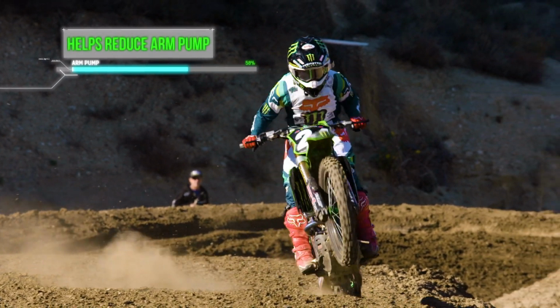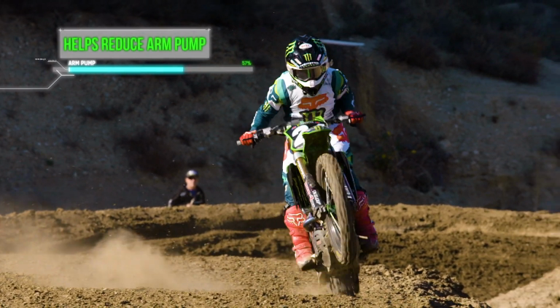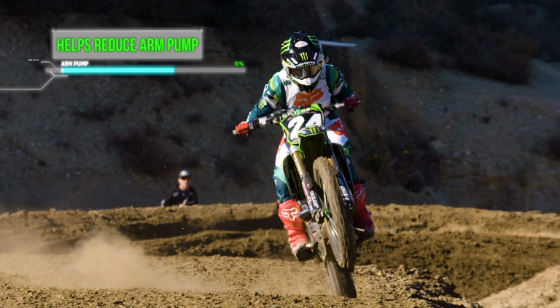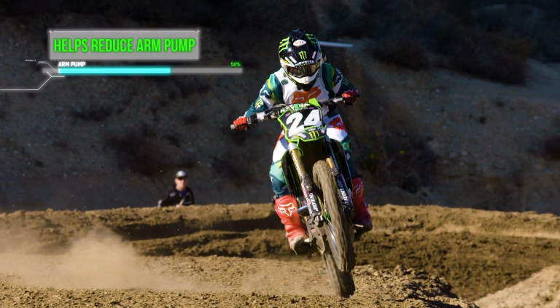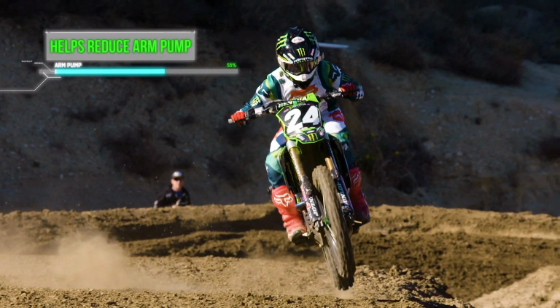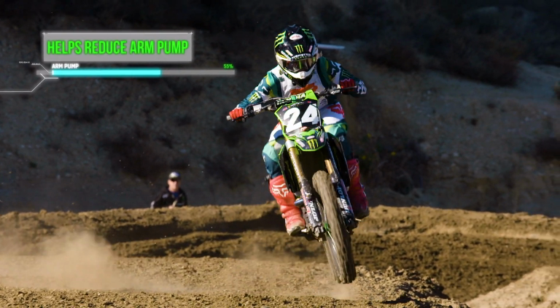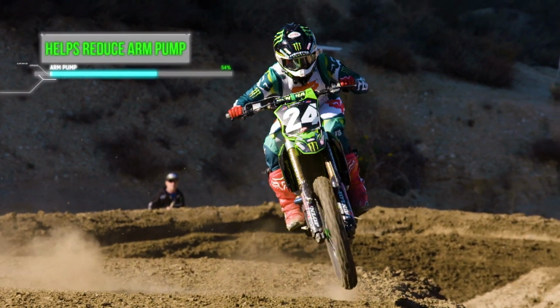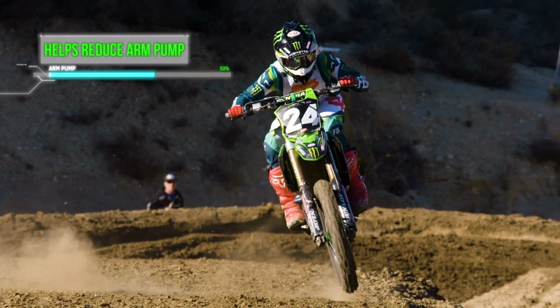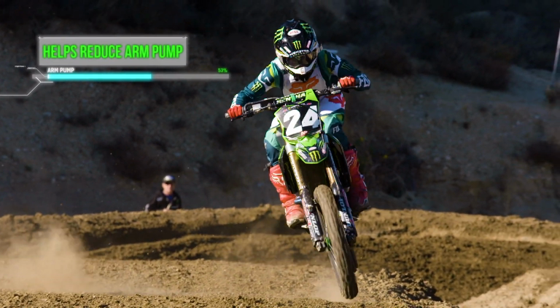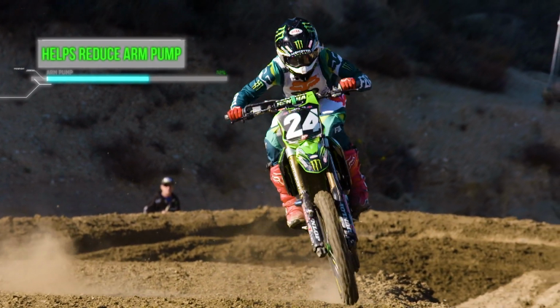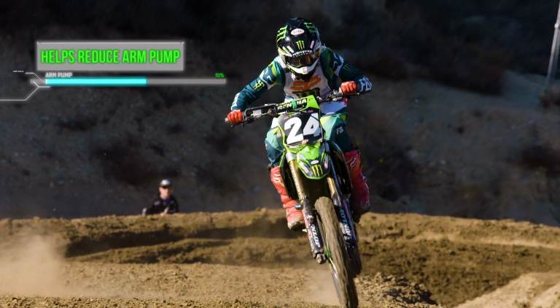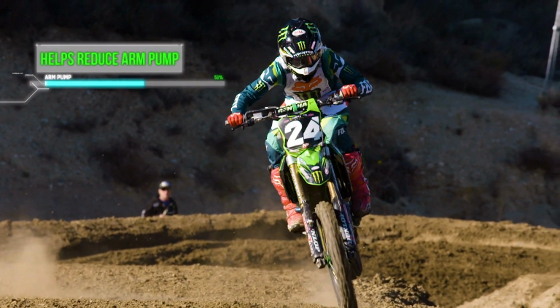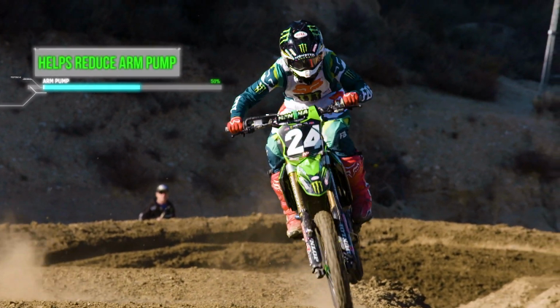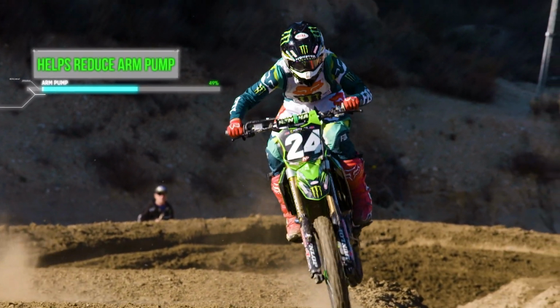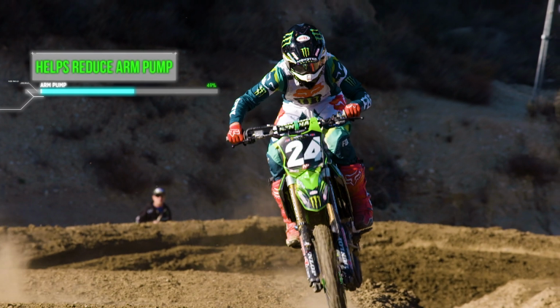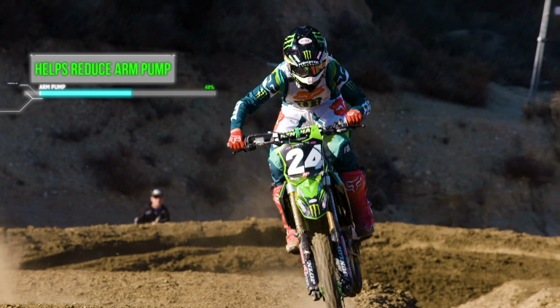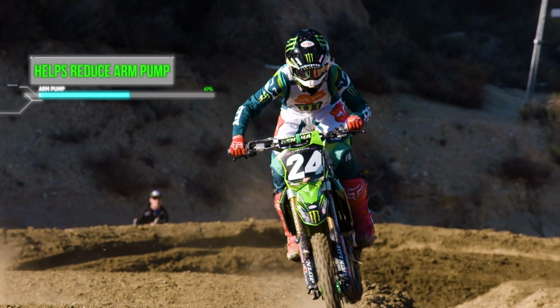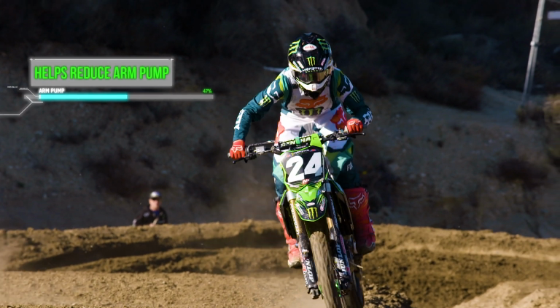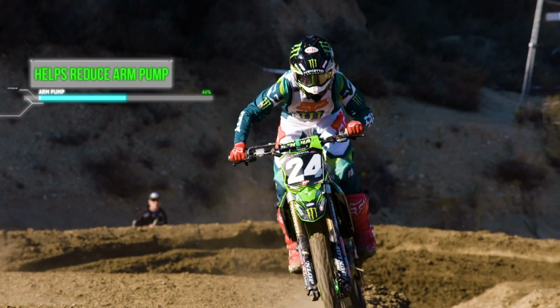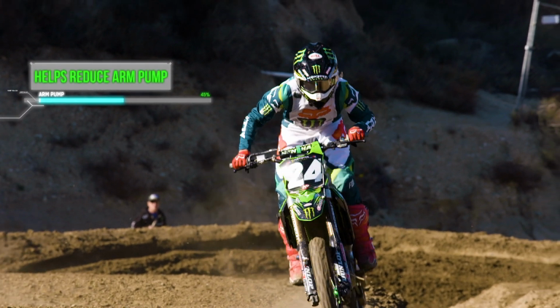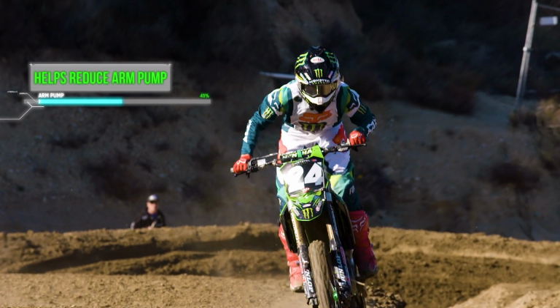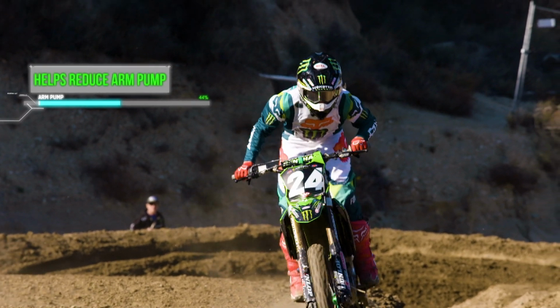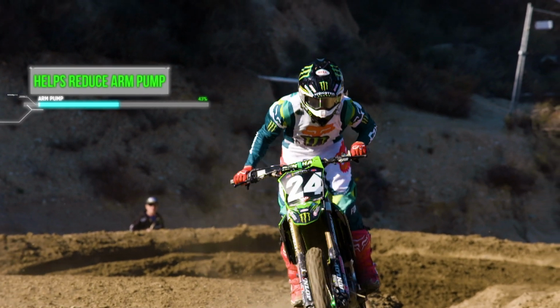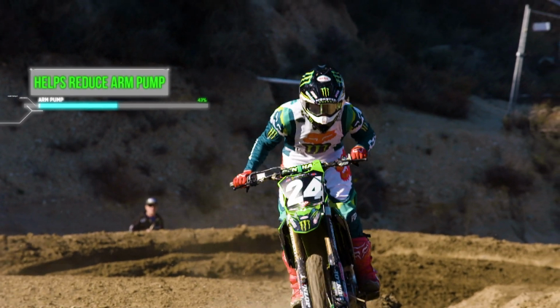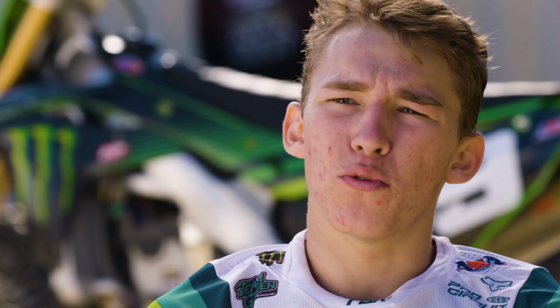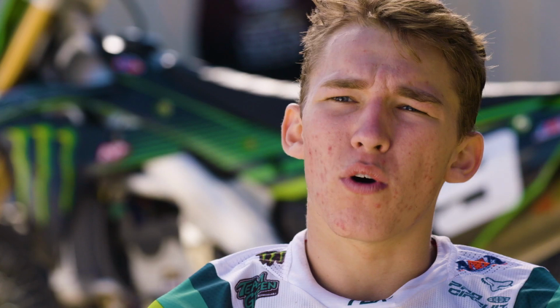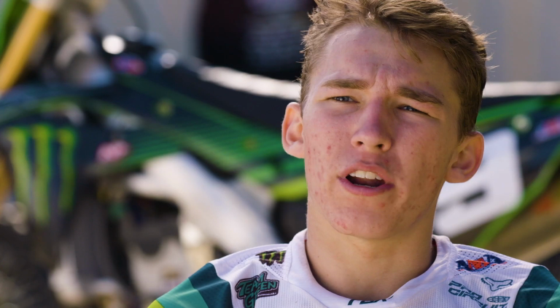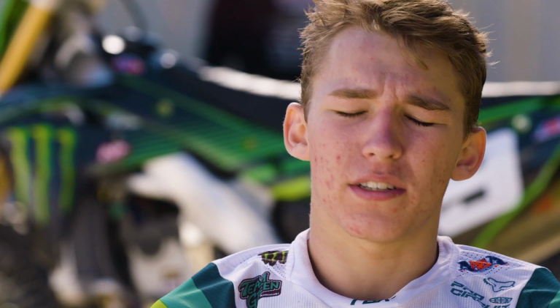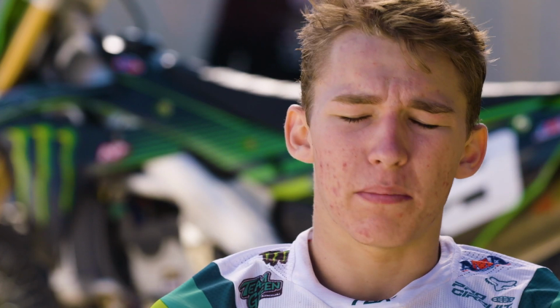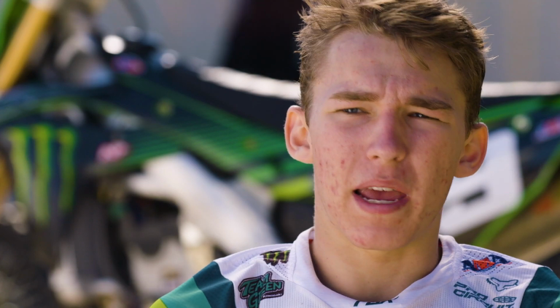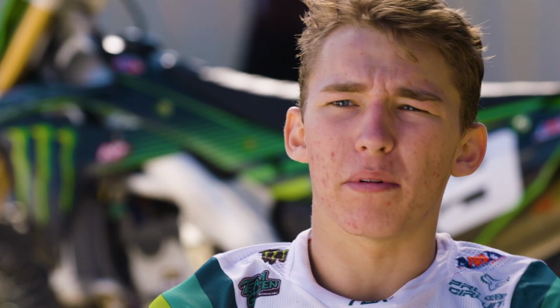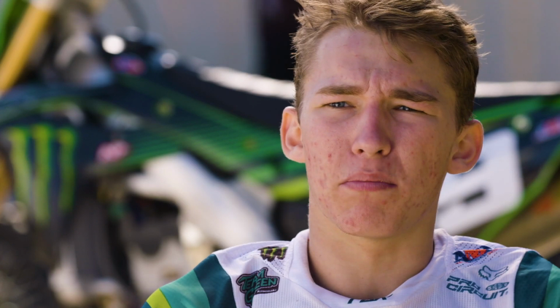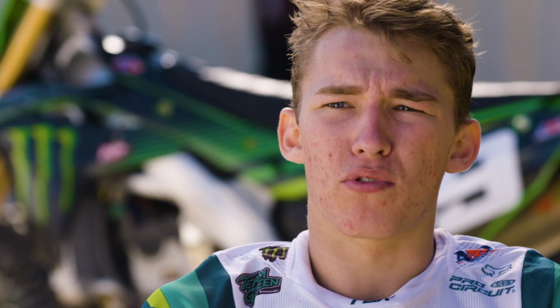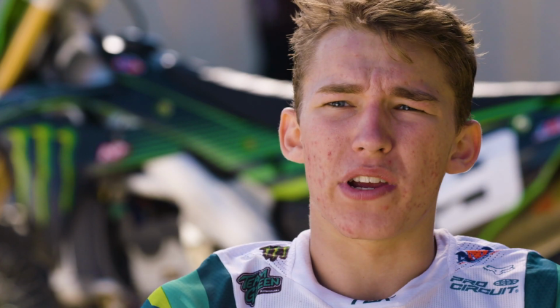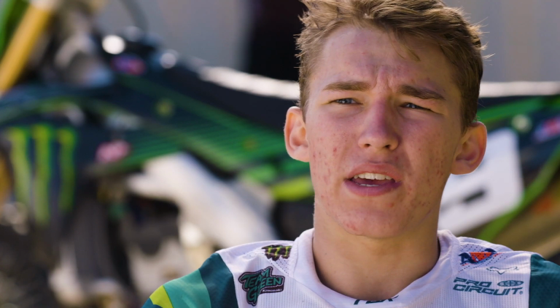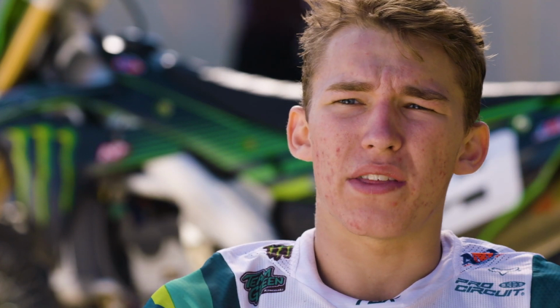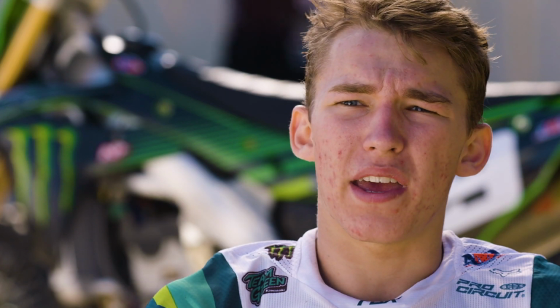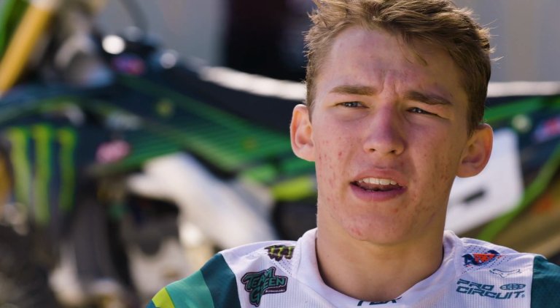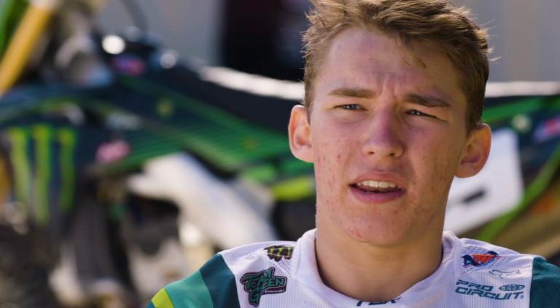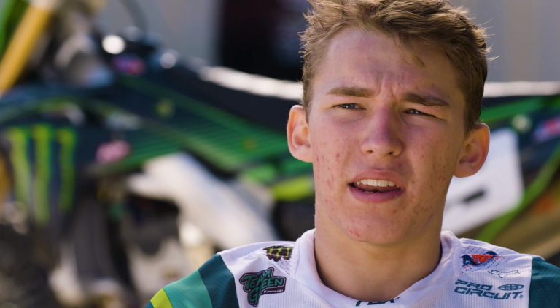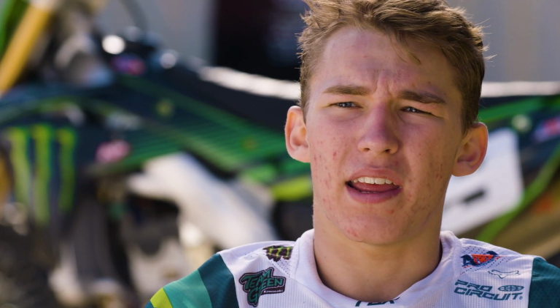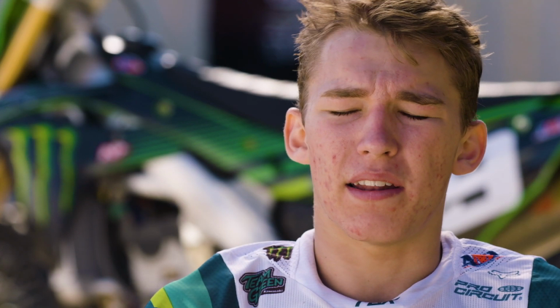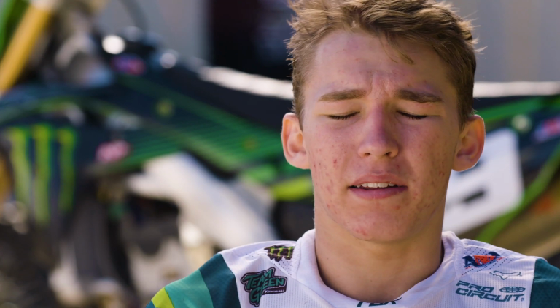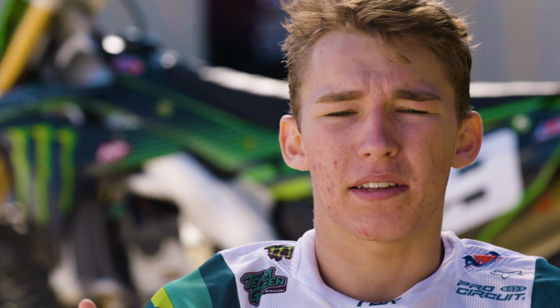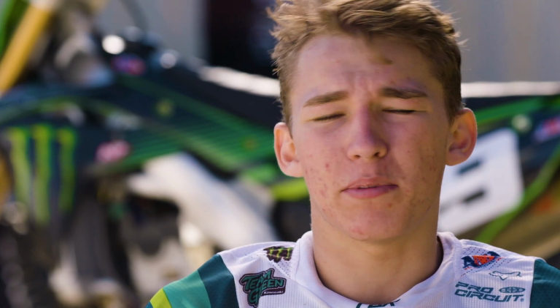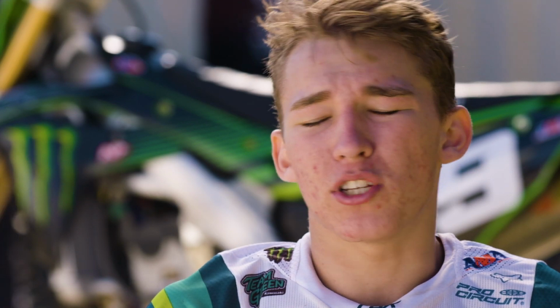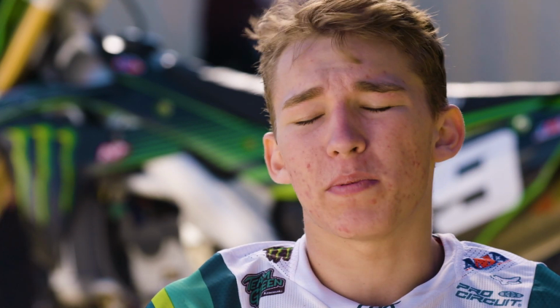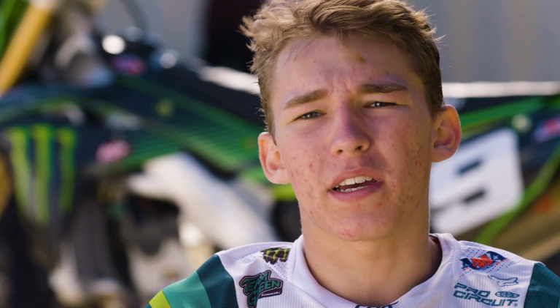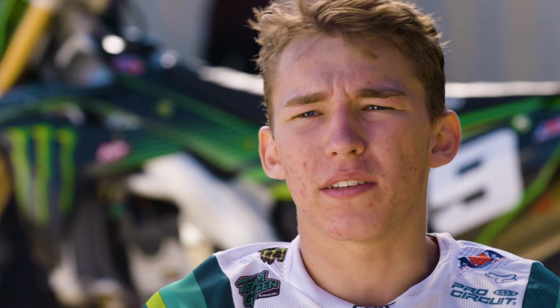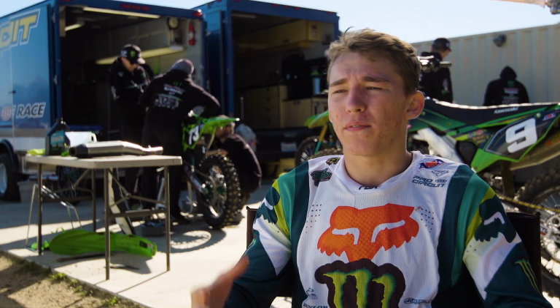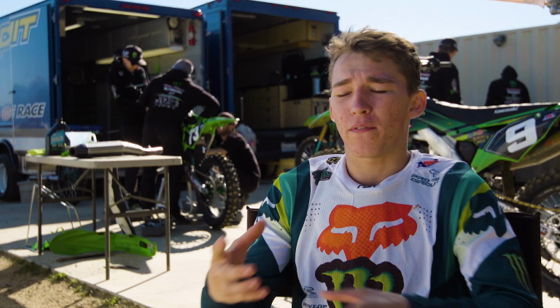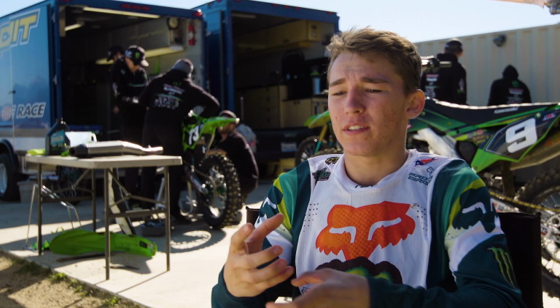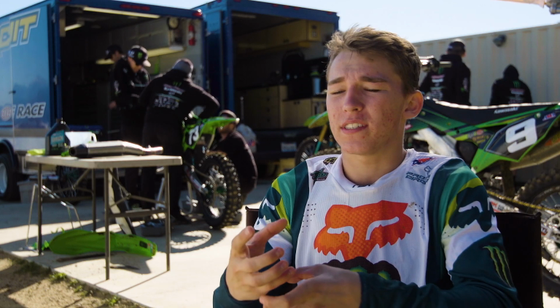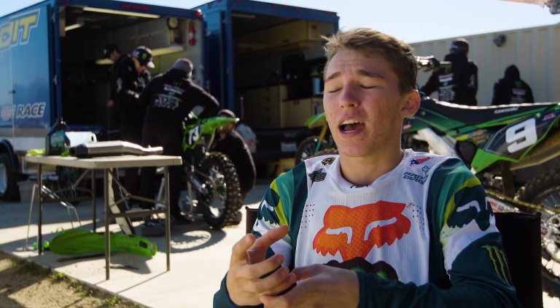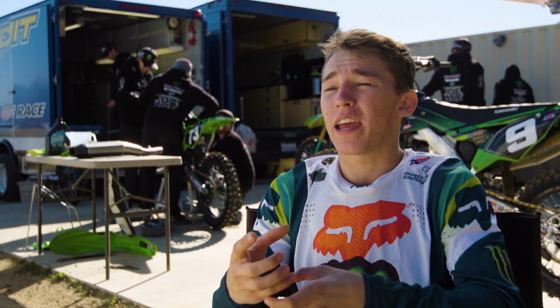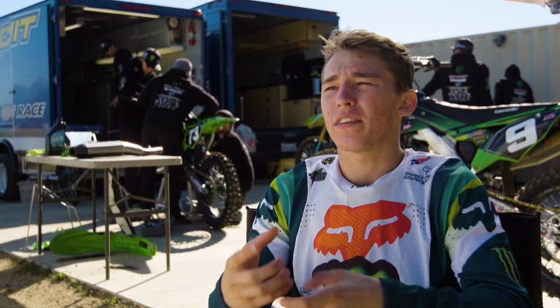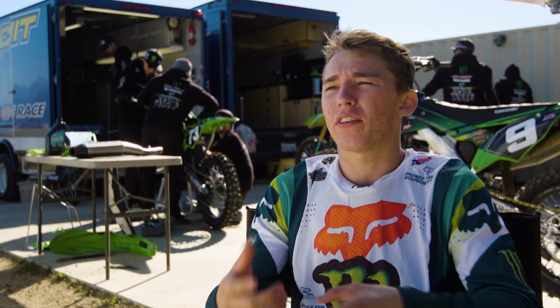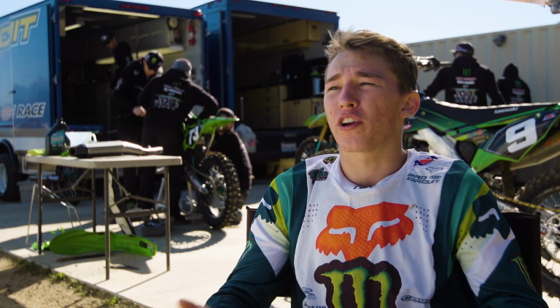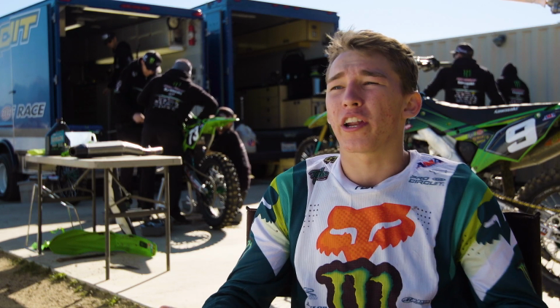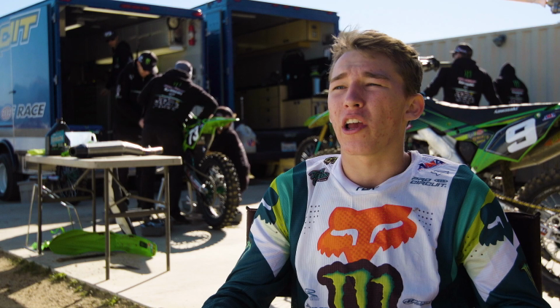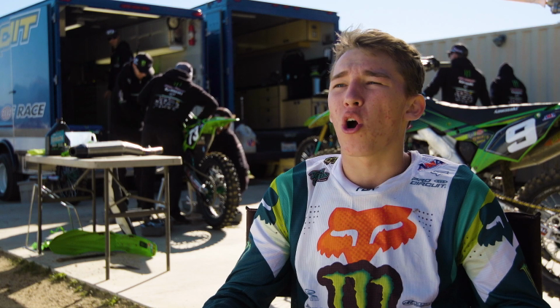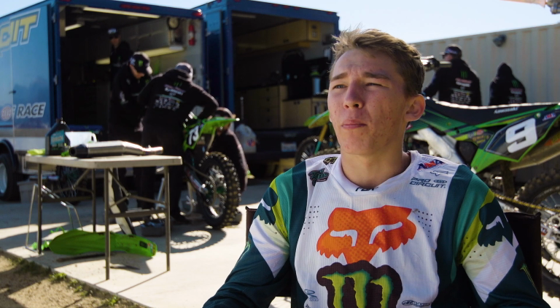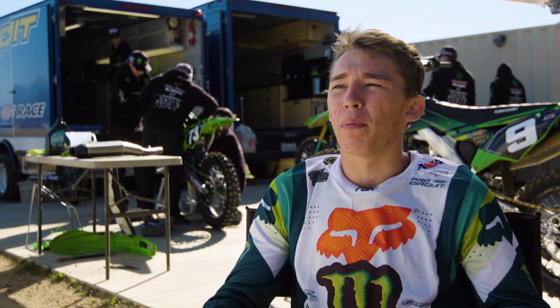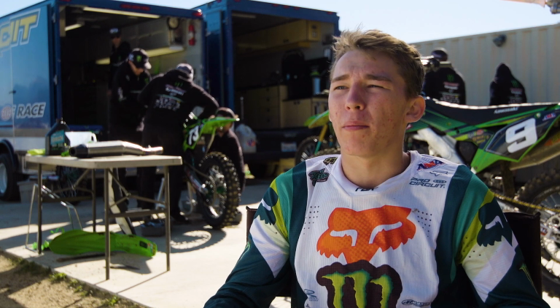Your forearms, when you ride, your muscles will expand a little bit. You want the fabric to be able to breathe, because if it's tight, then you're gonna get arm pumped and you won't be able to hold on to the bike.